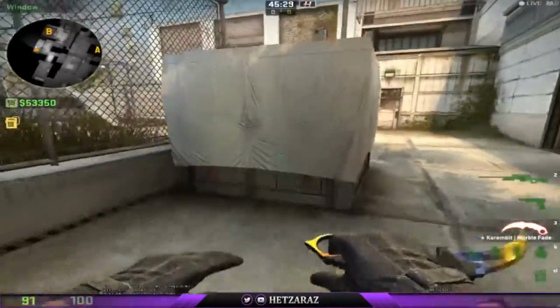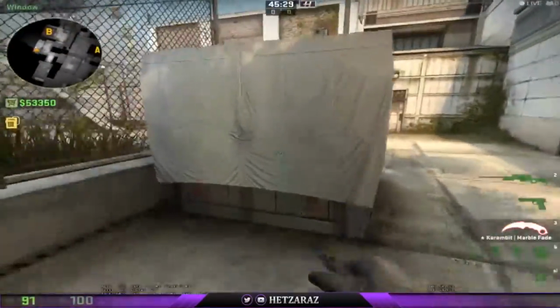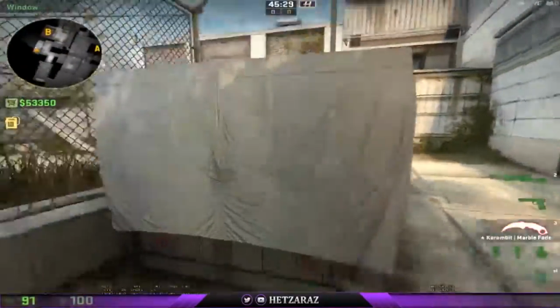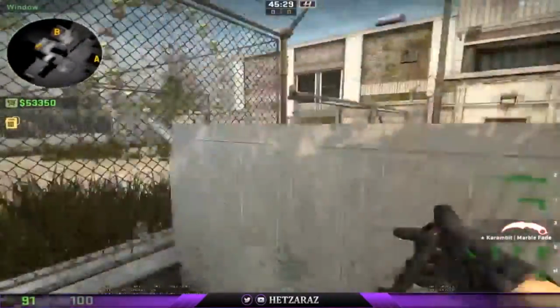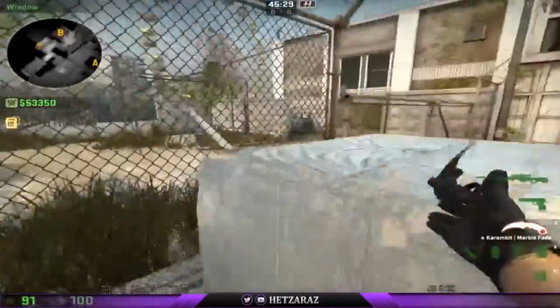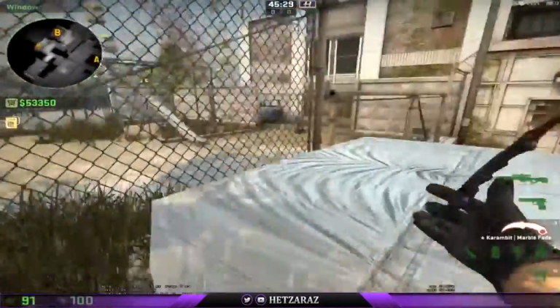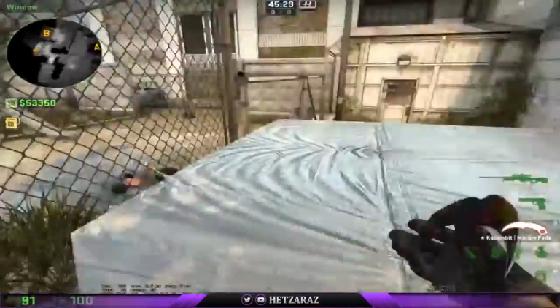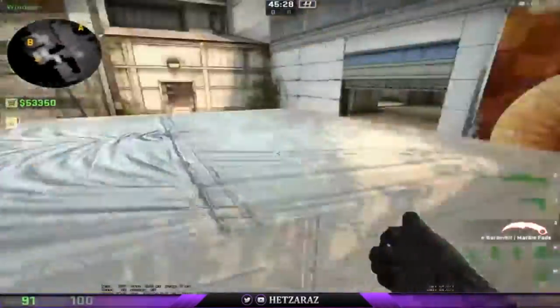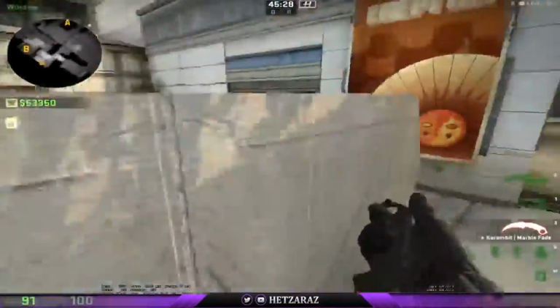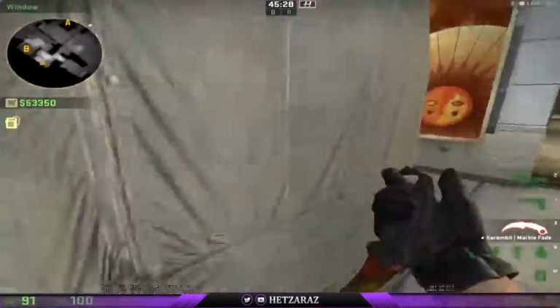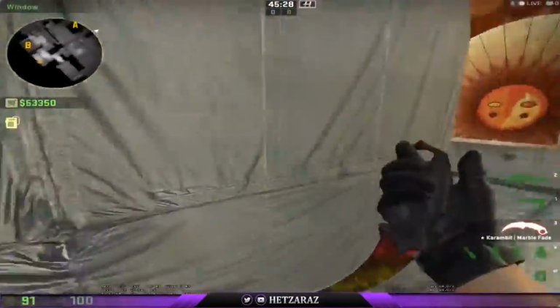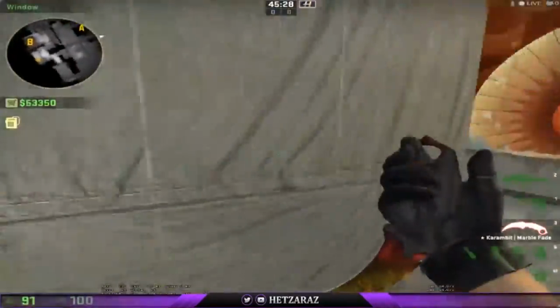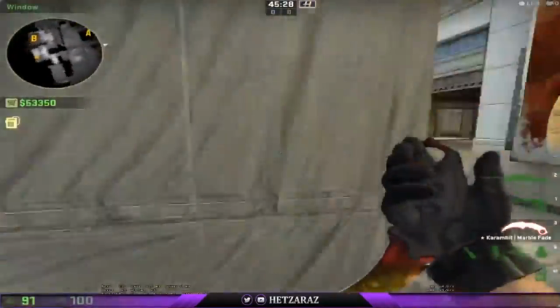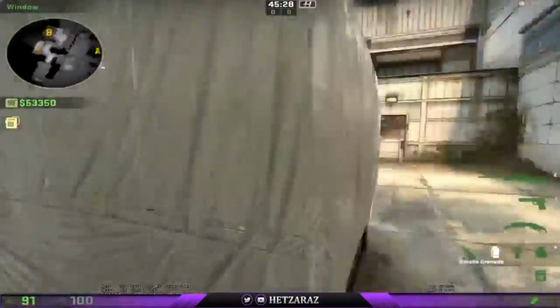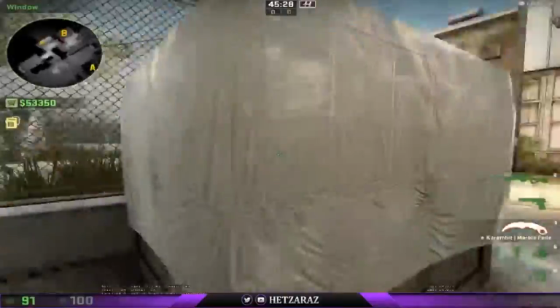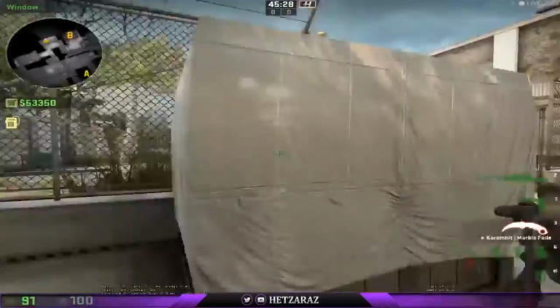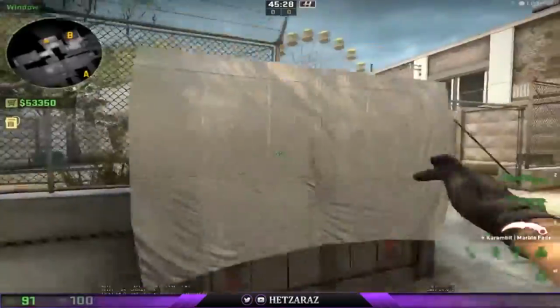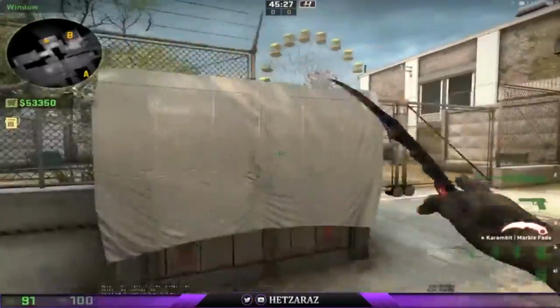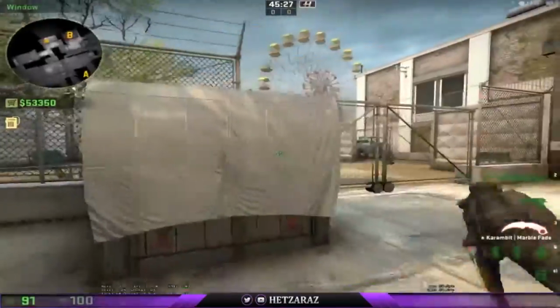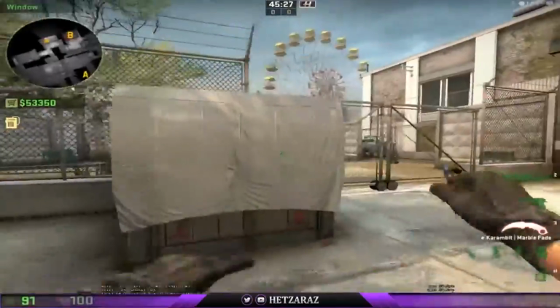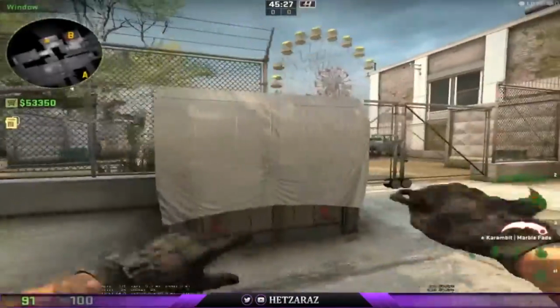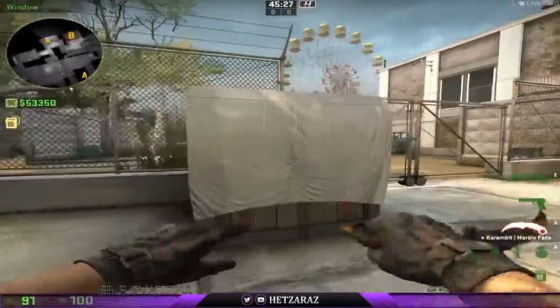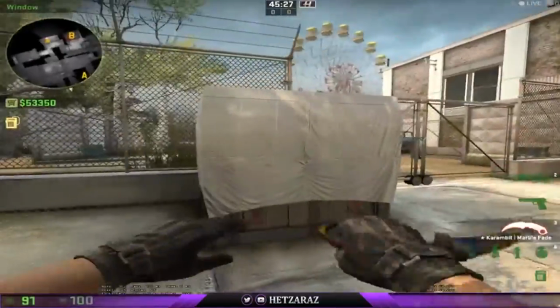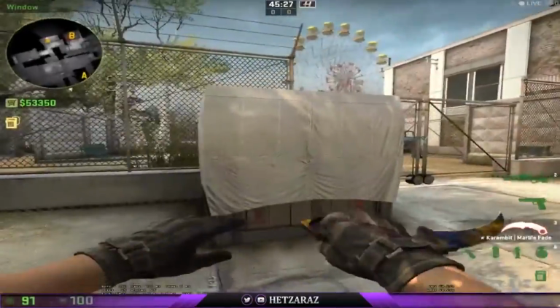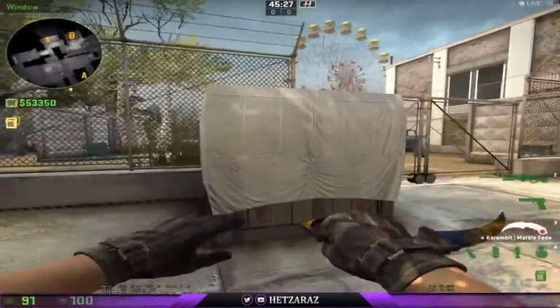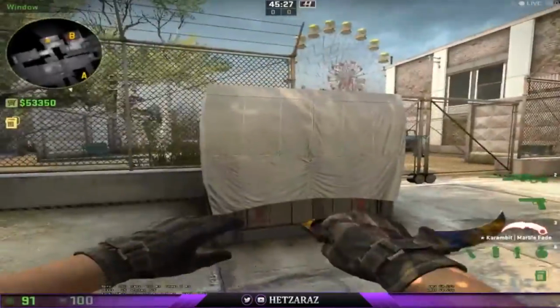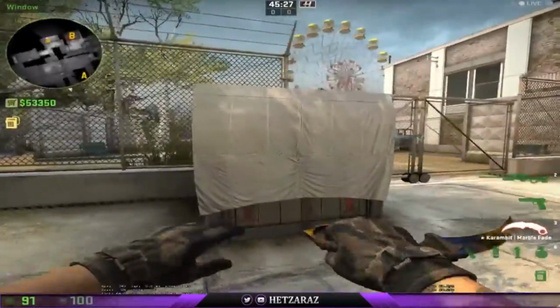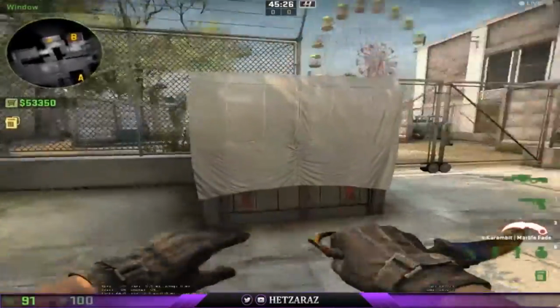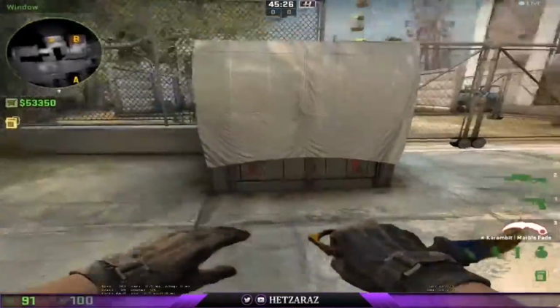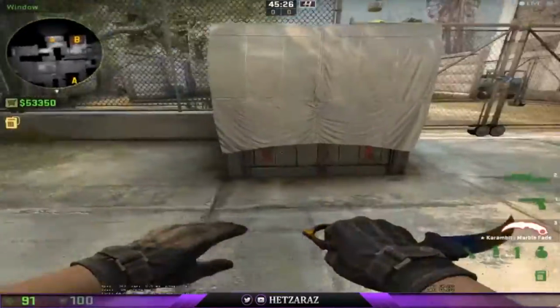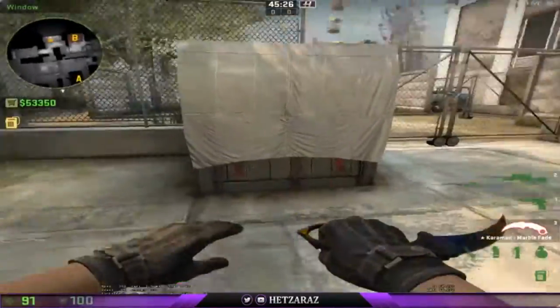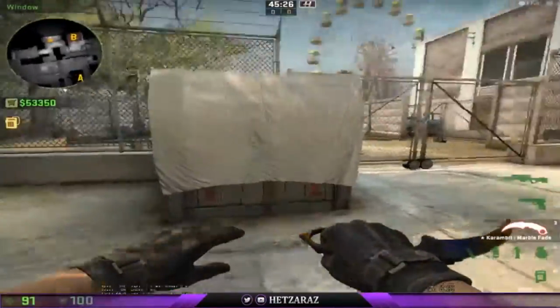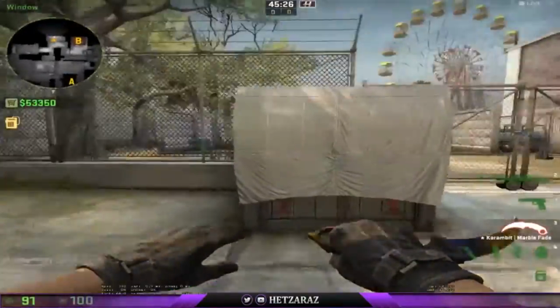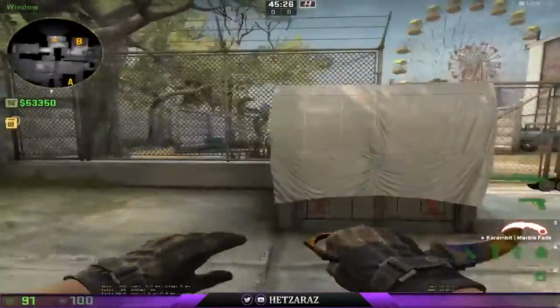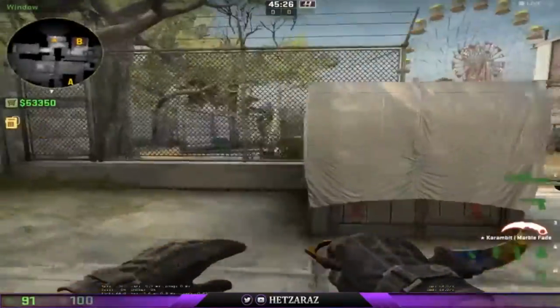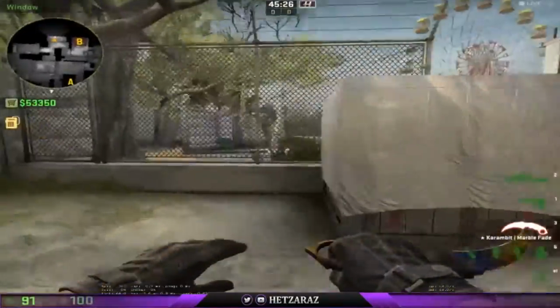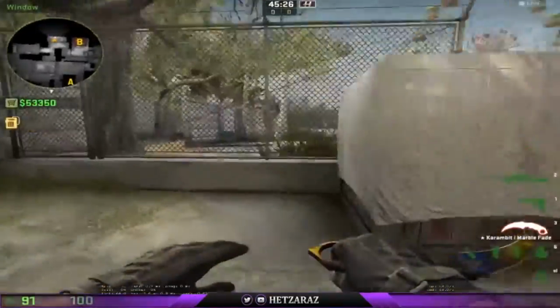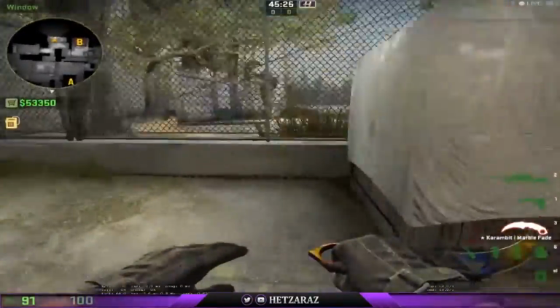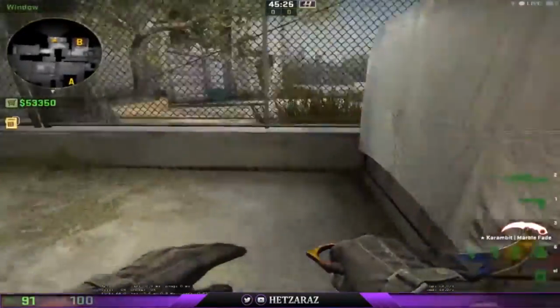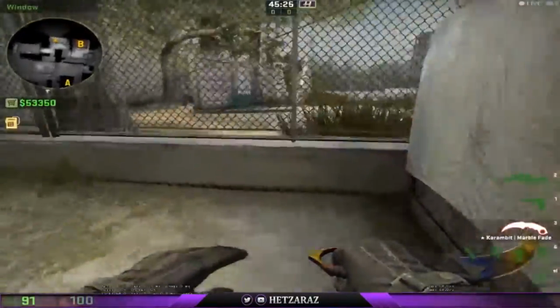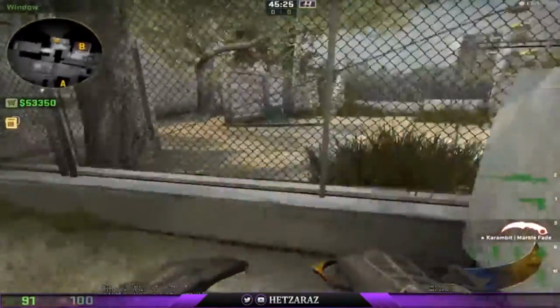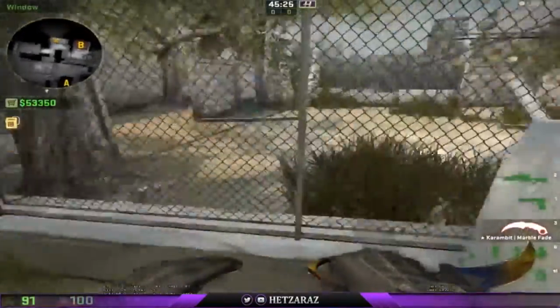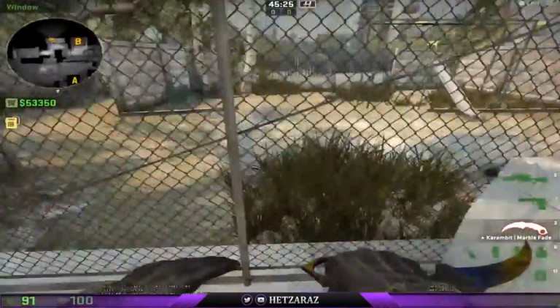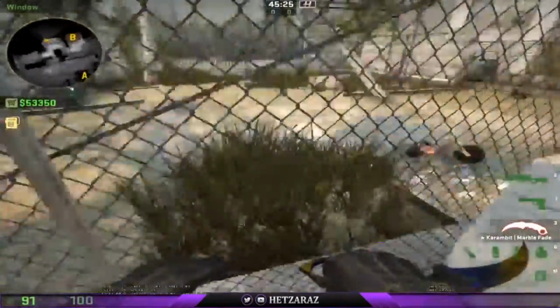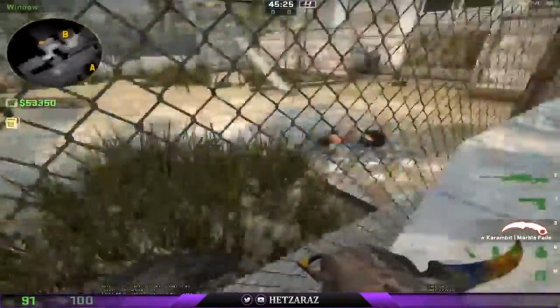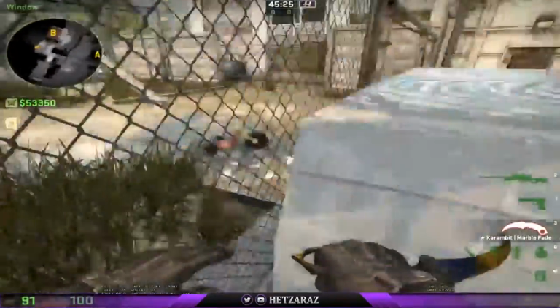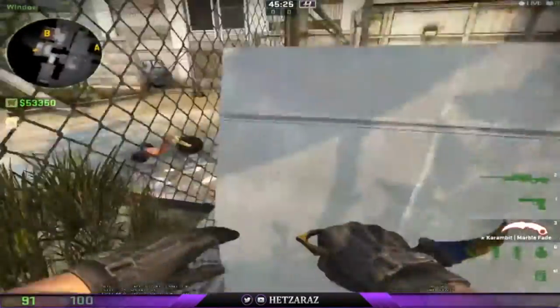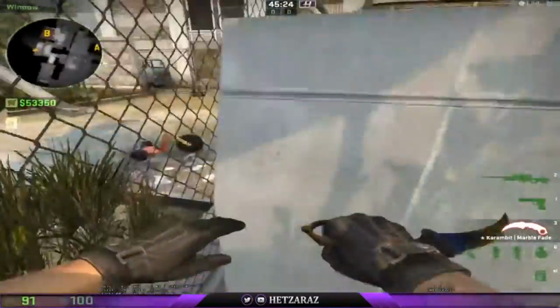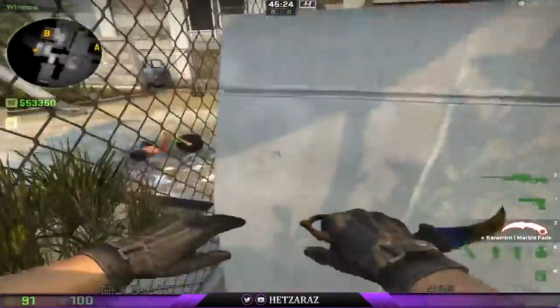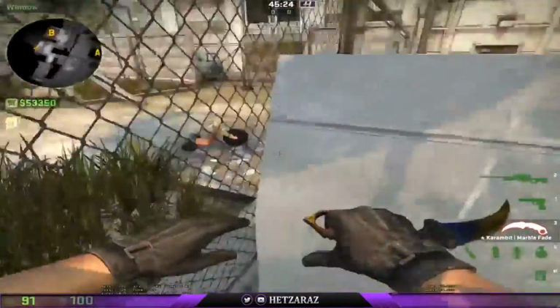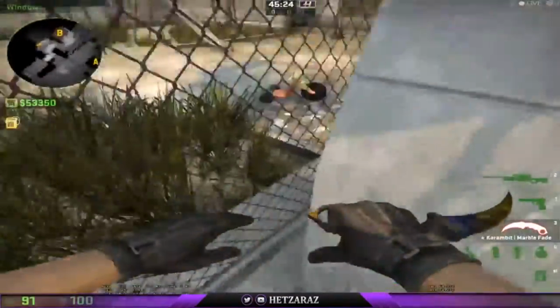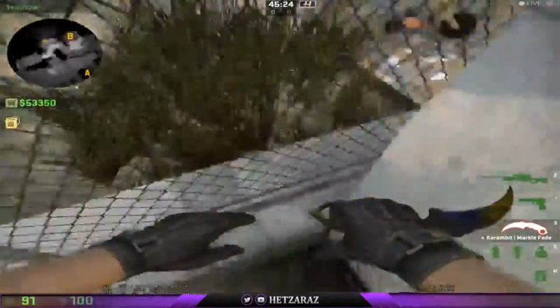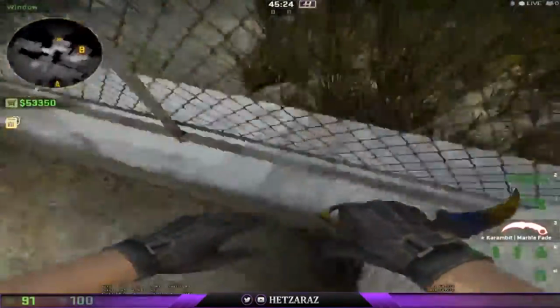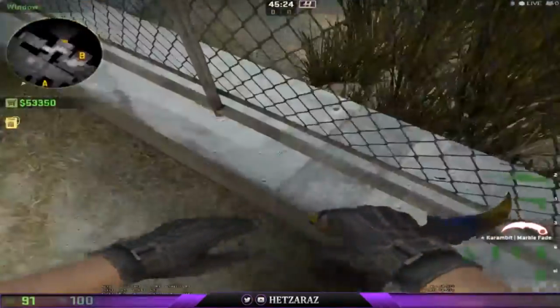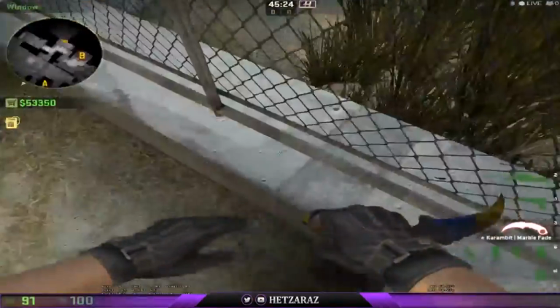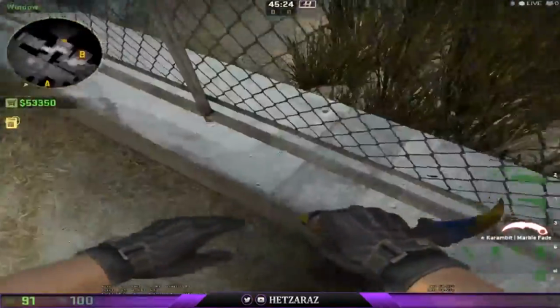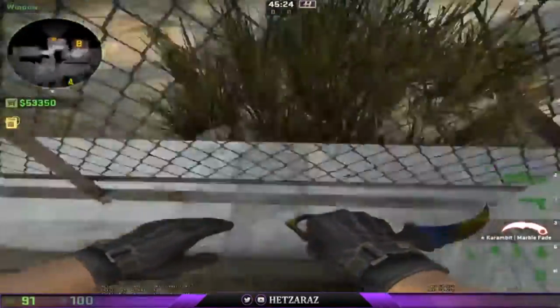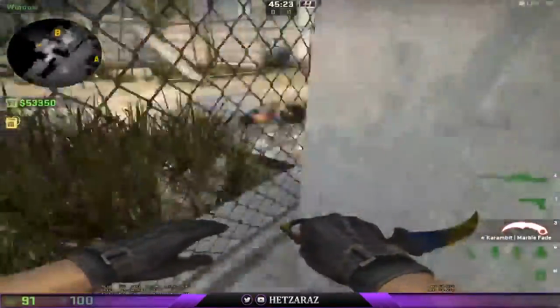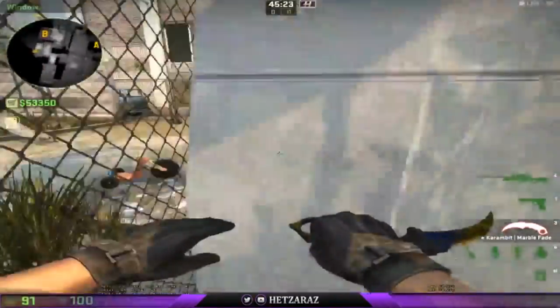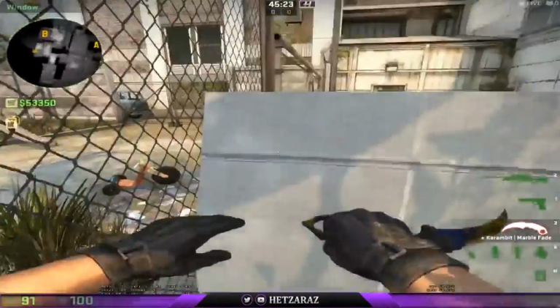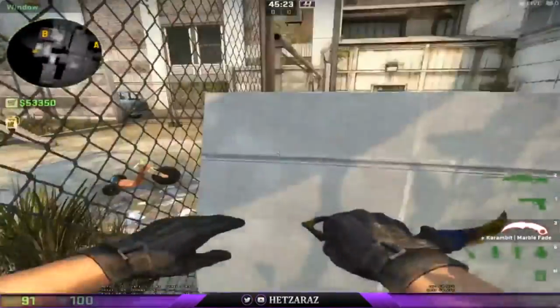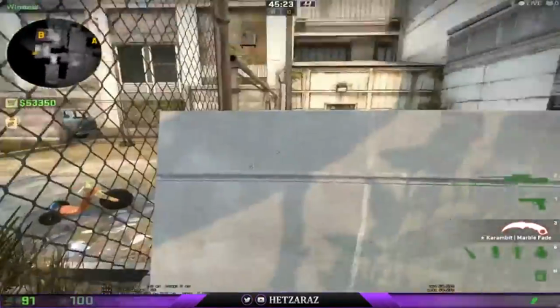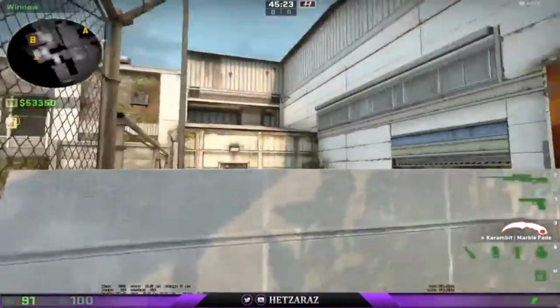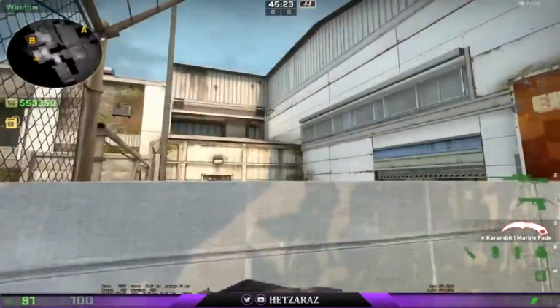To throw this smoke, you will see this box with a white tarp on it. You're going to want to come up here and jump up on the ledge.